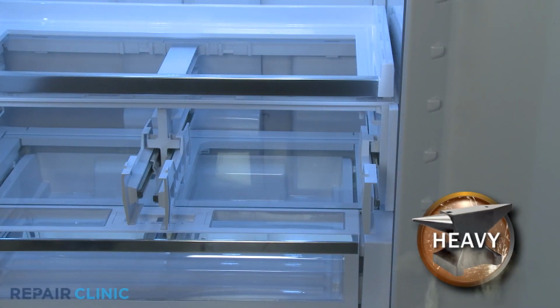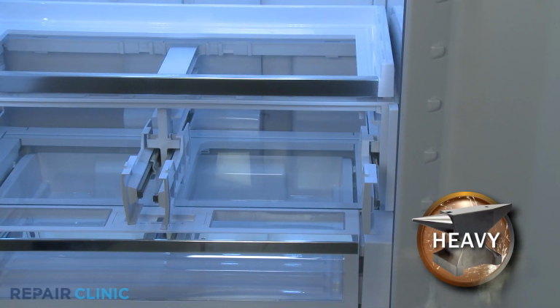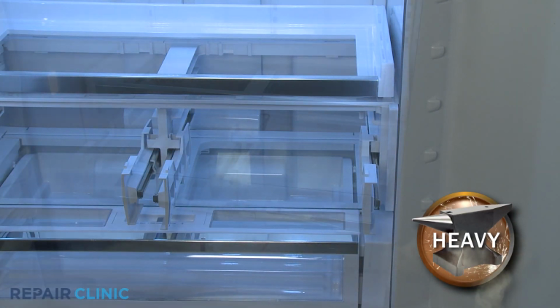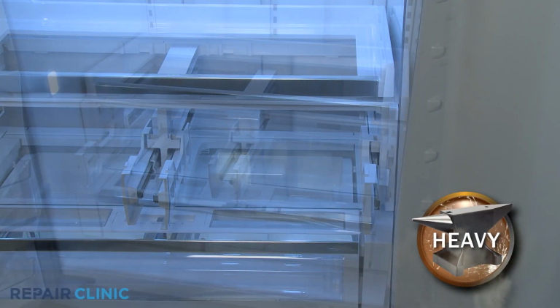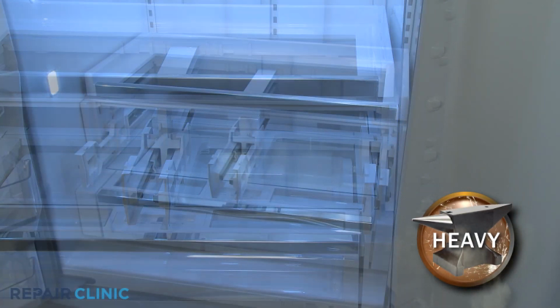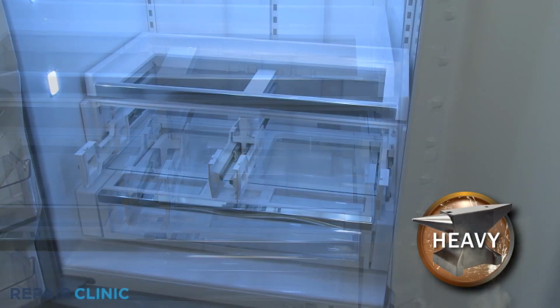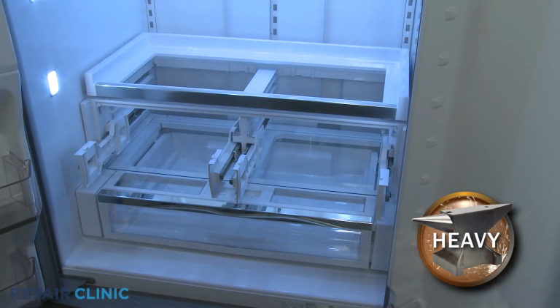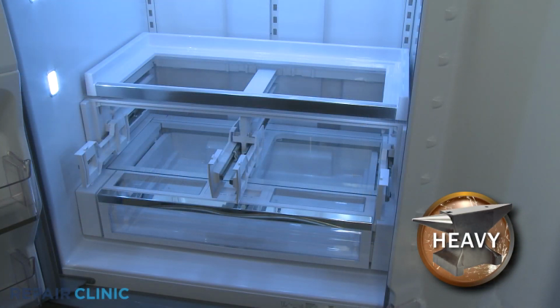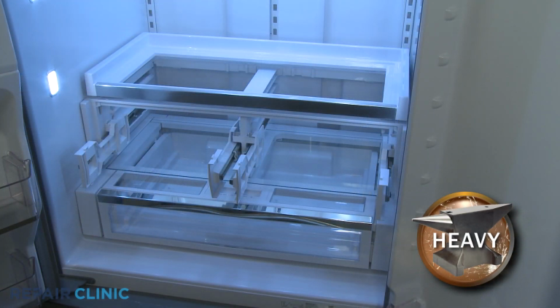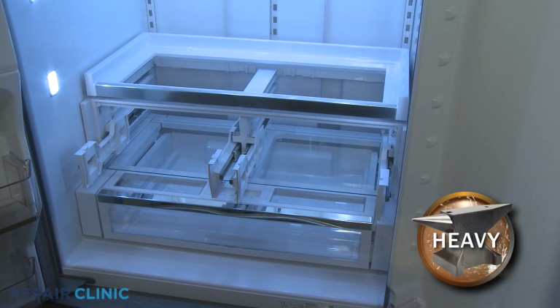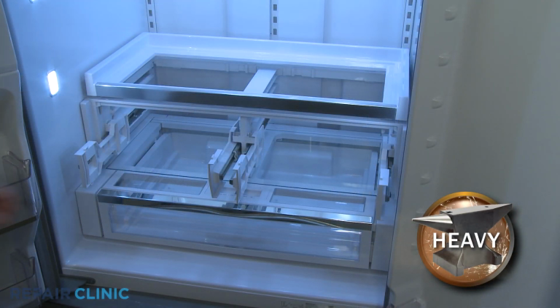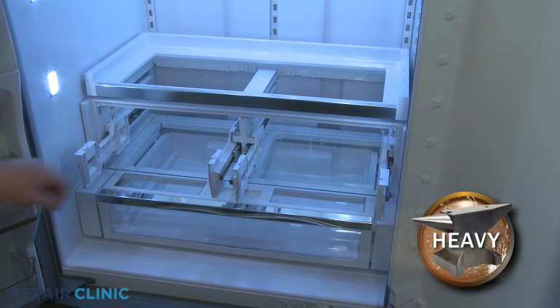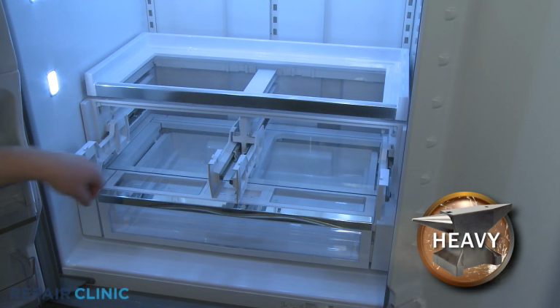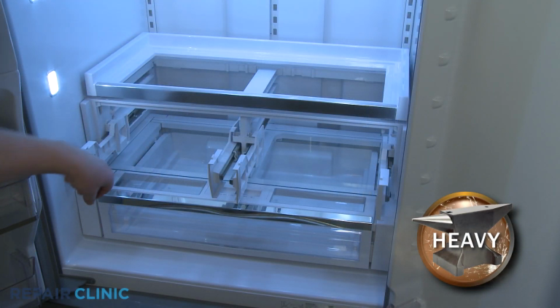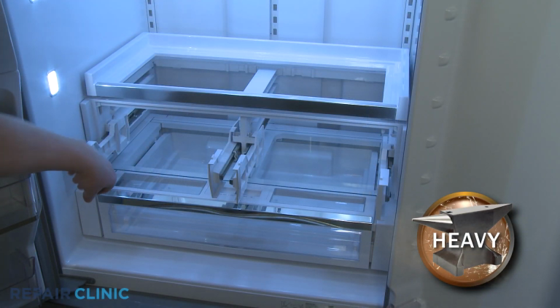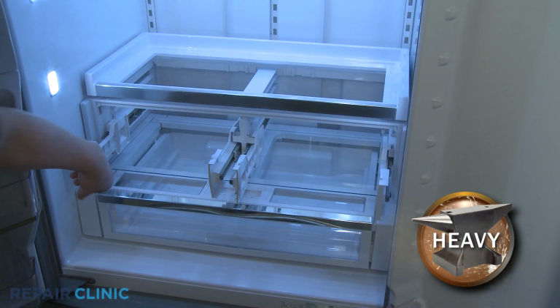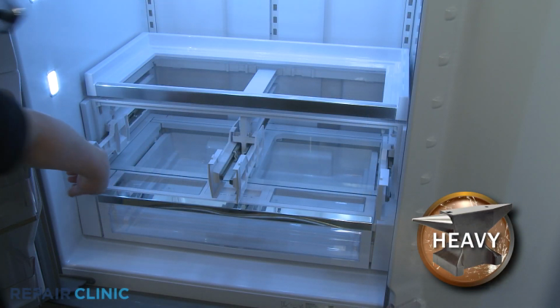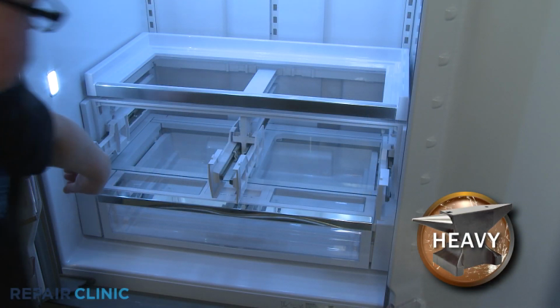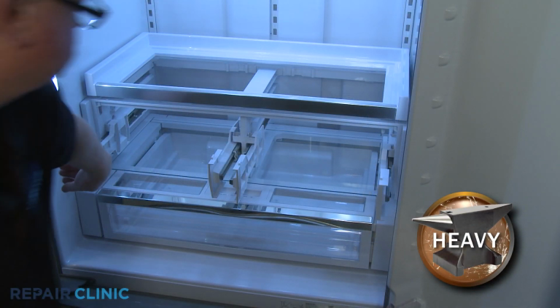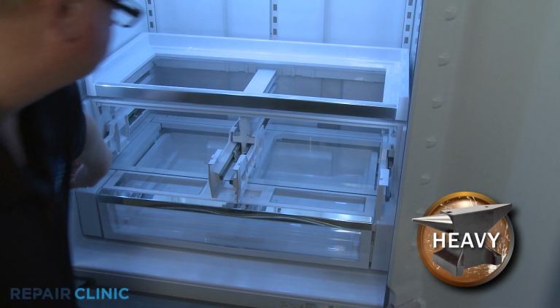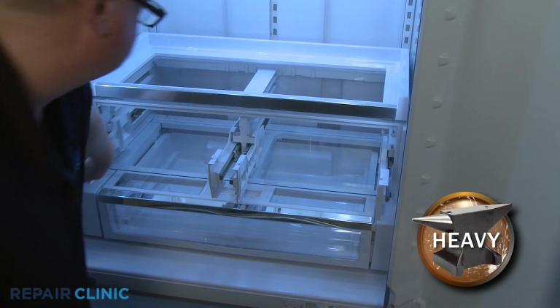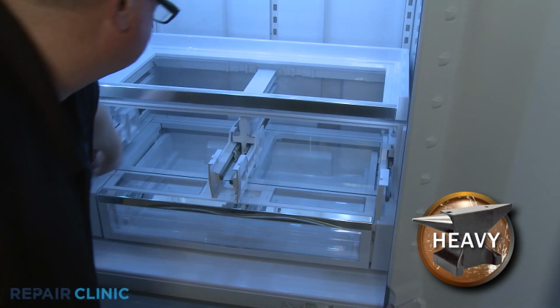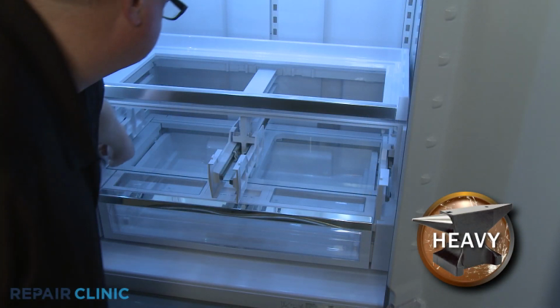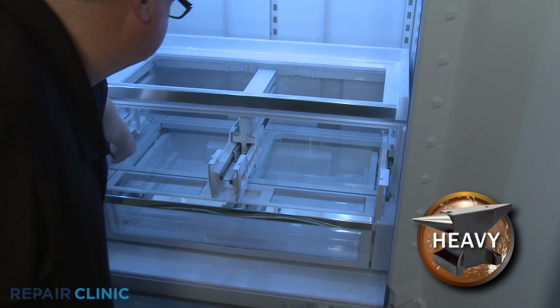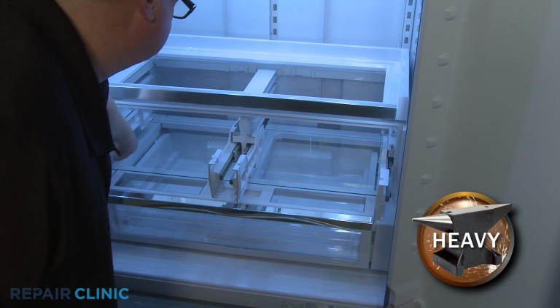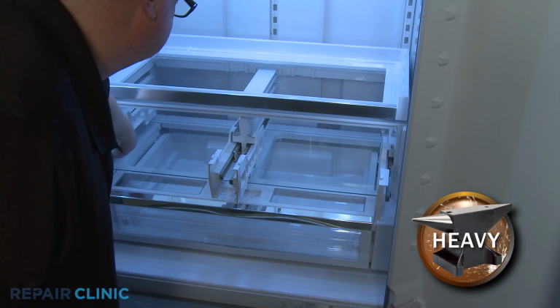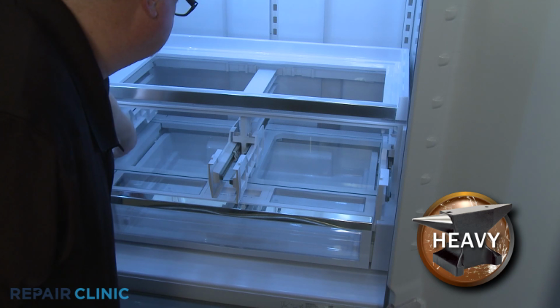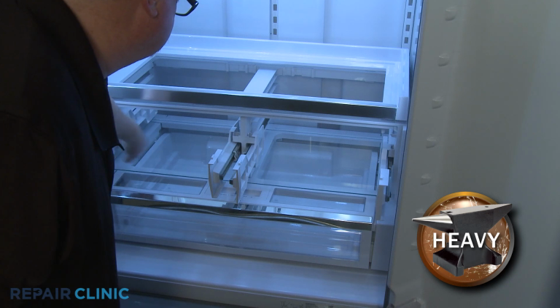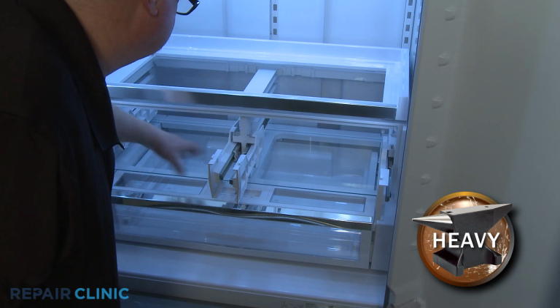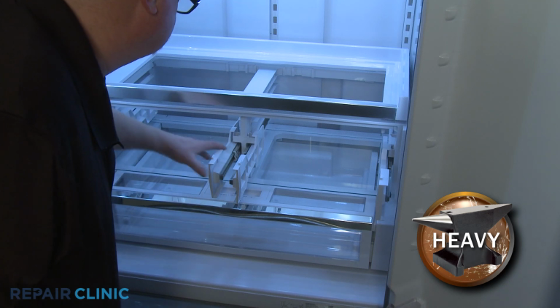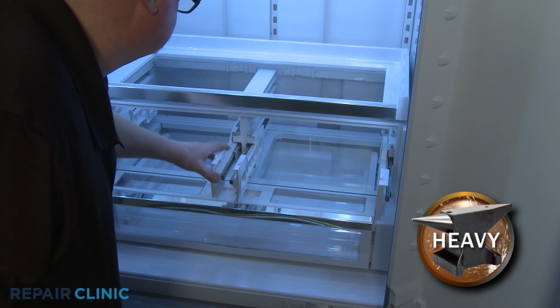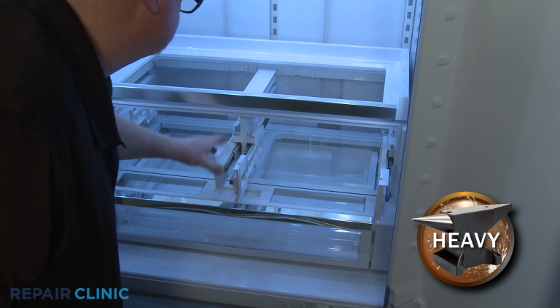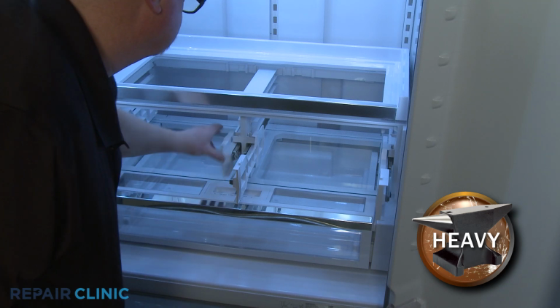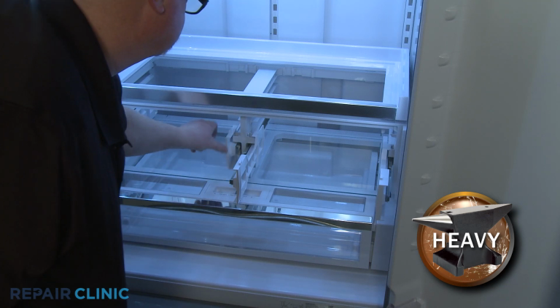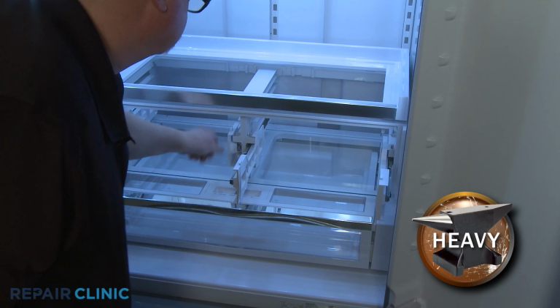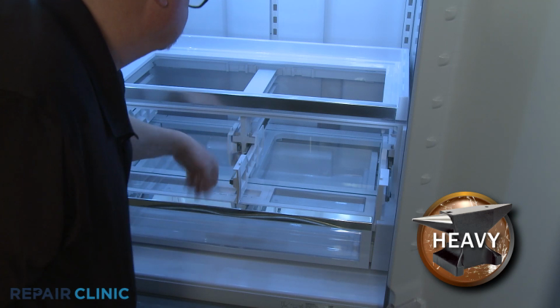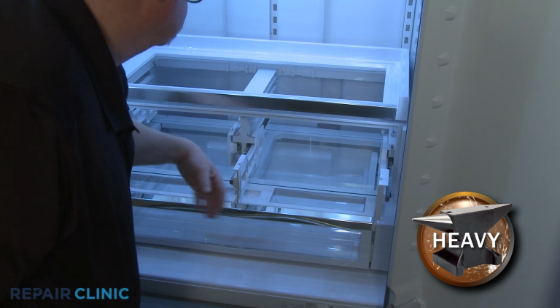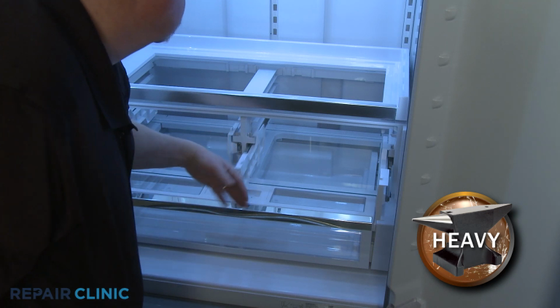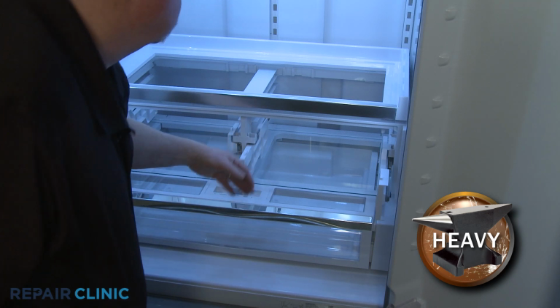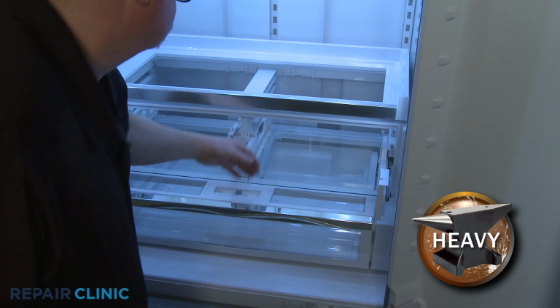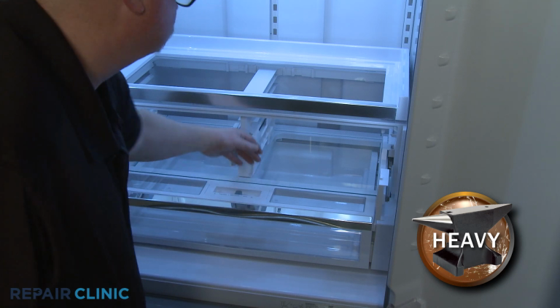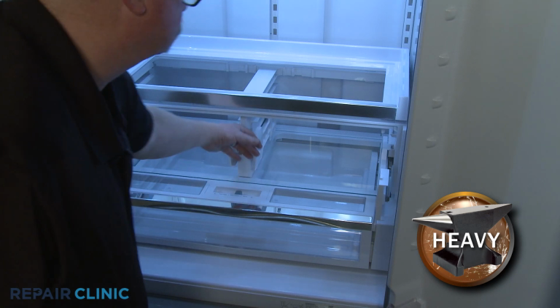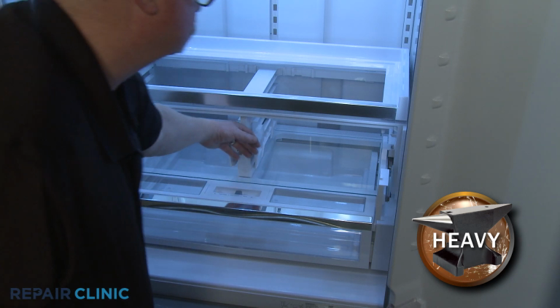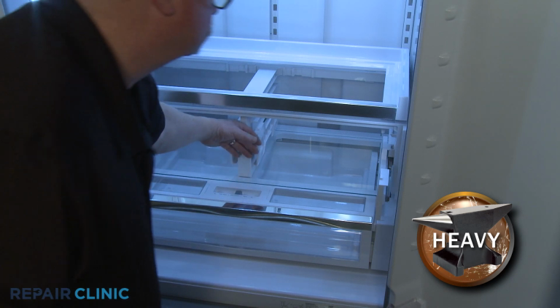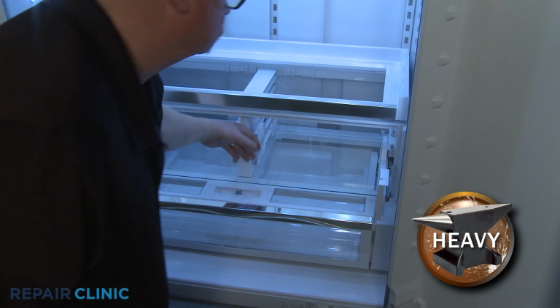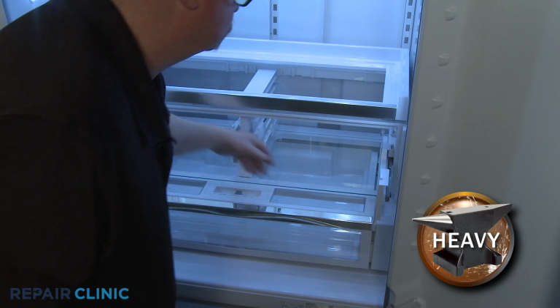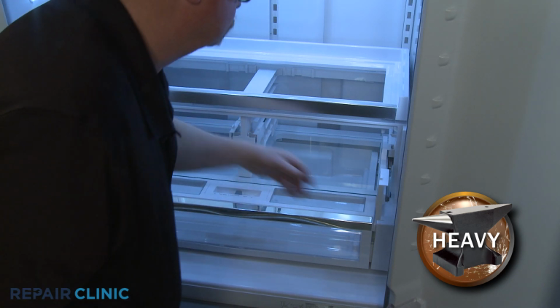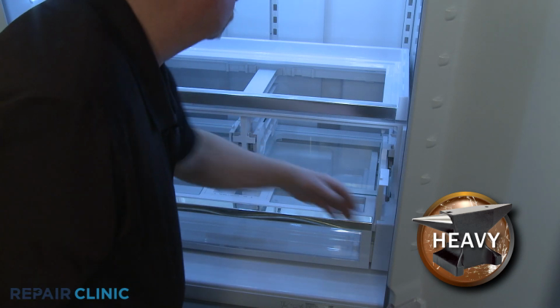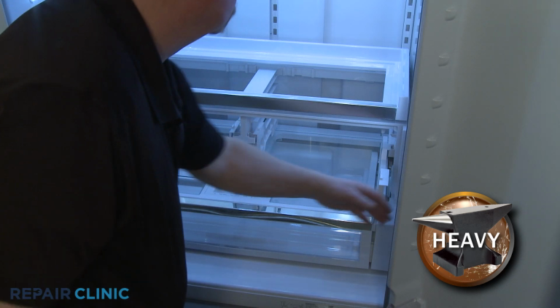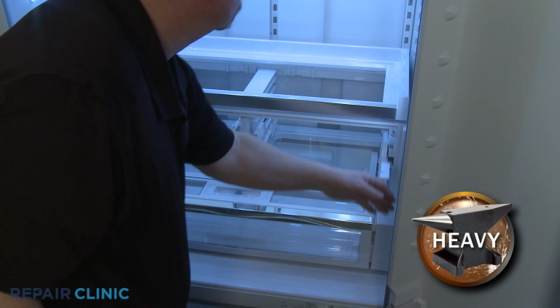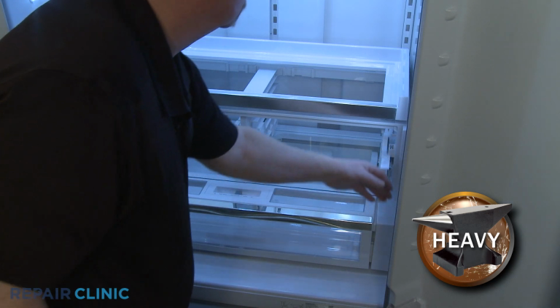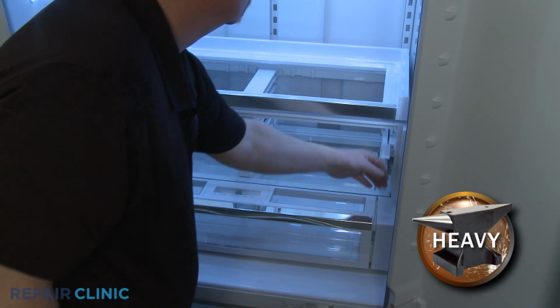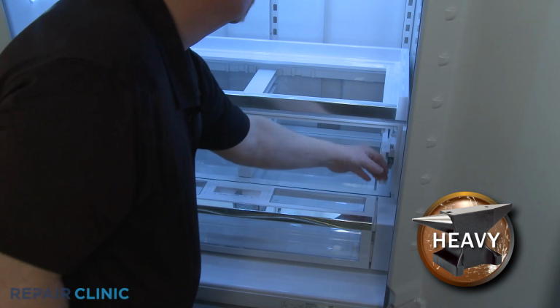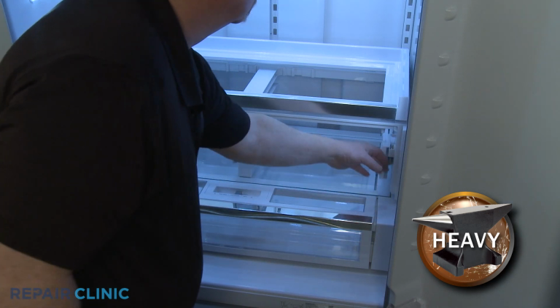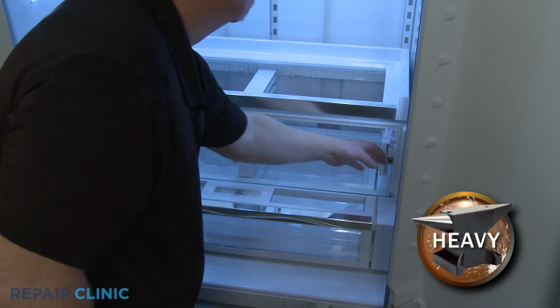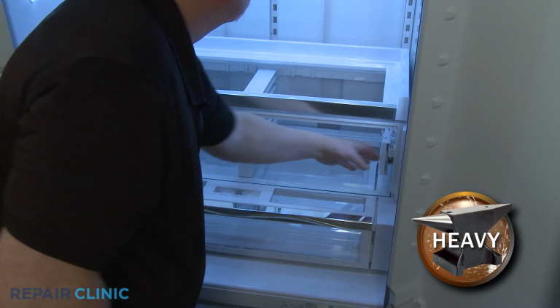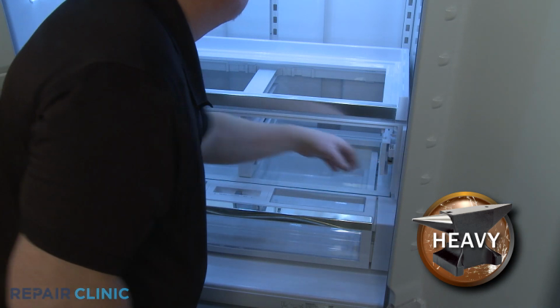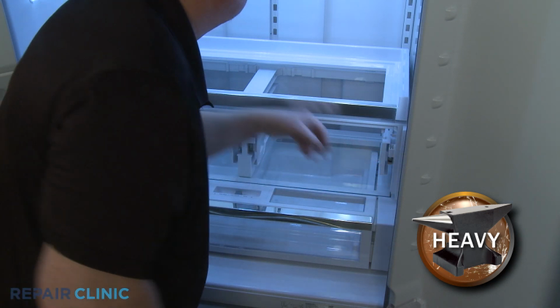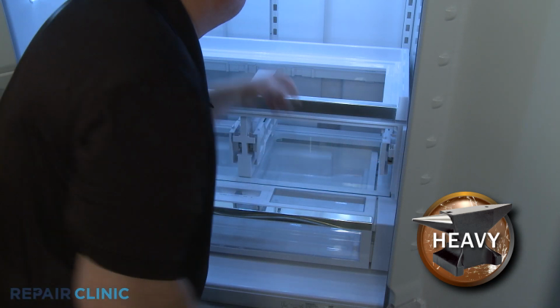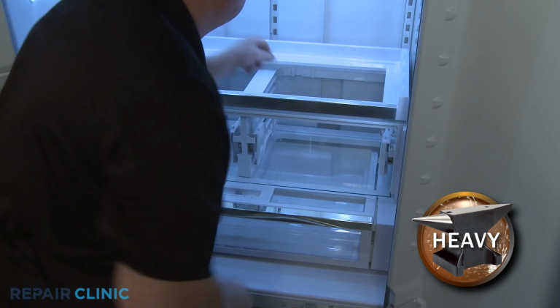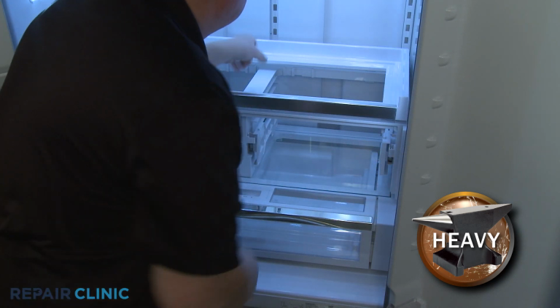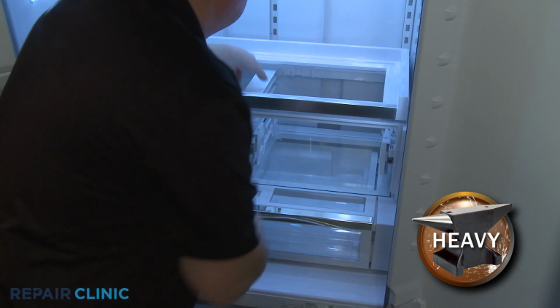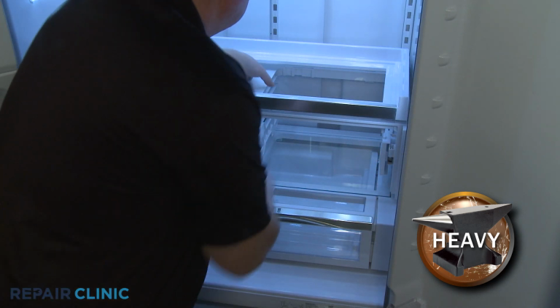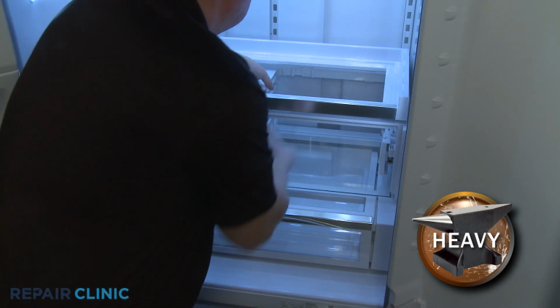You can now lift up the entire platter shelf and crisper cover assembly and pull forward to remove.